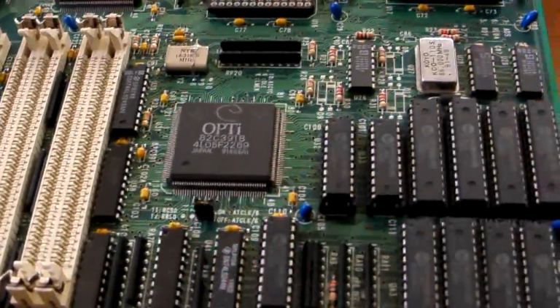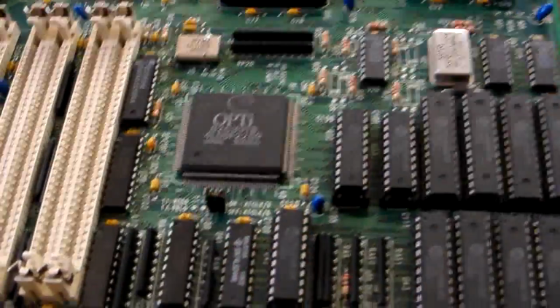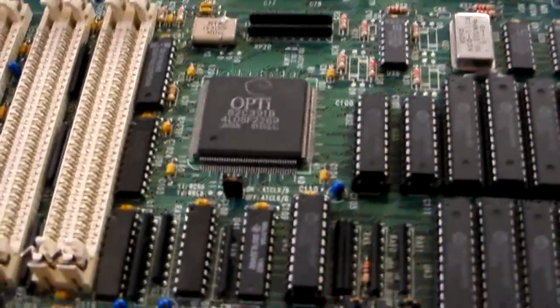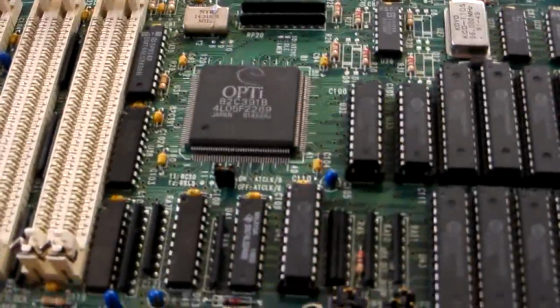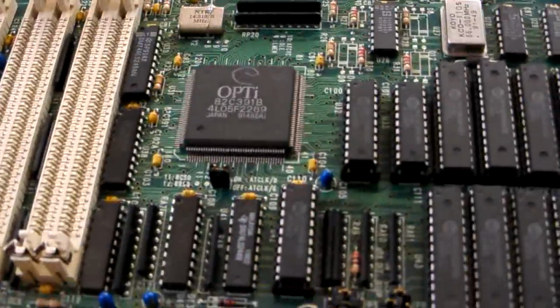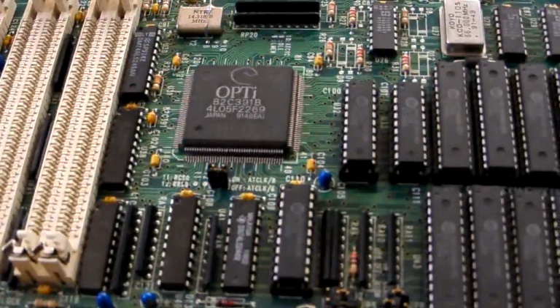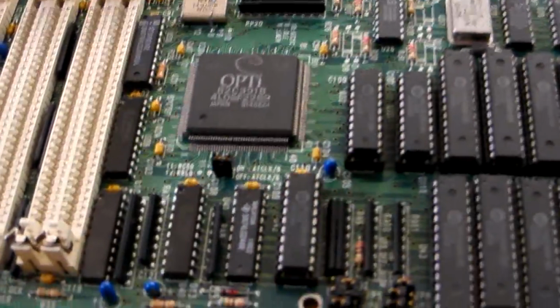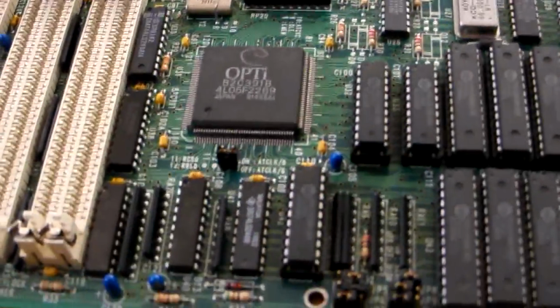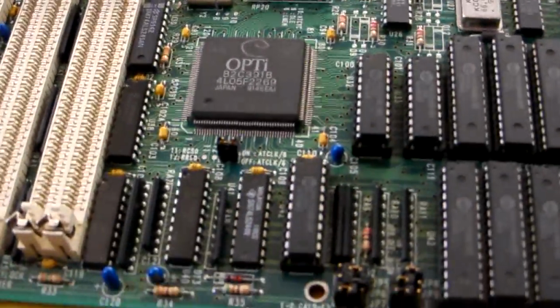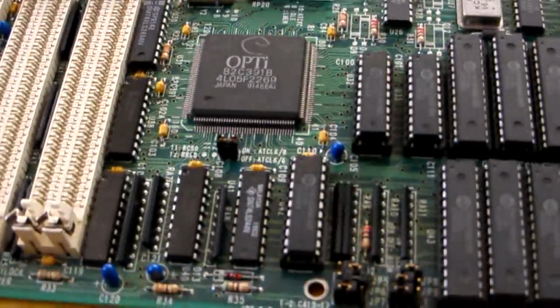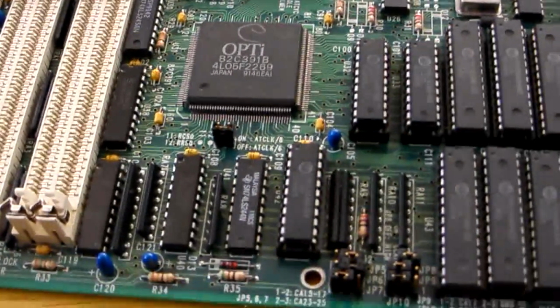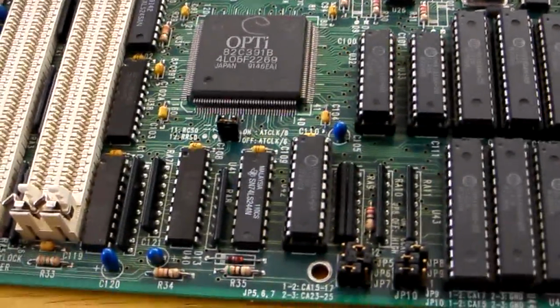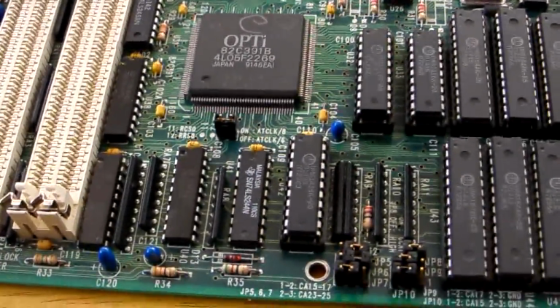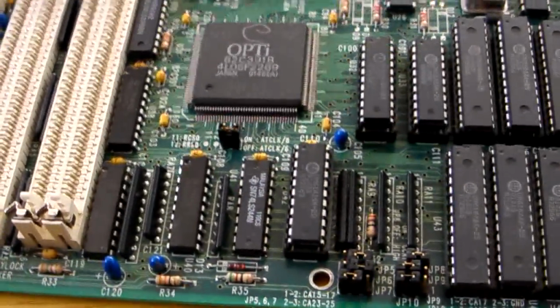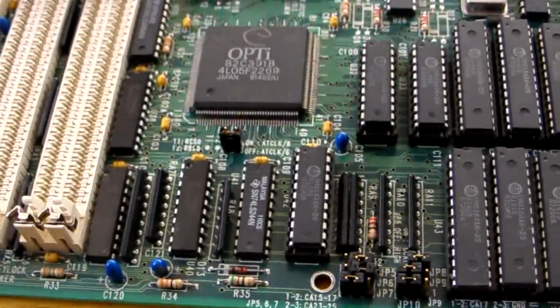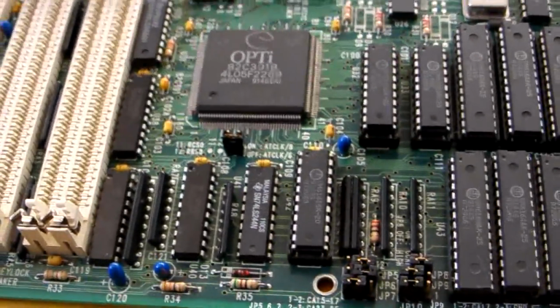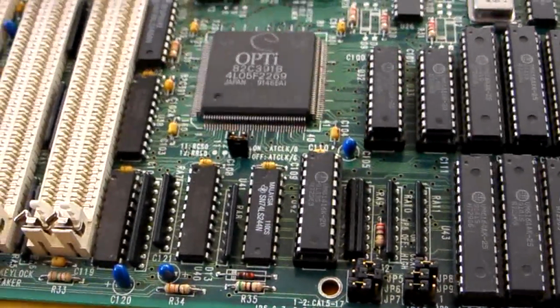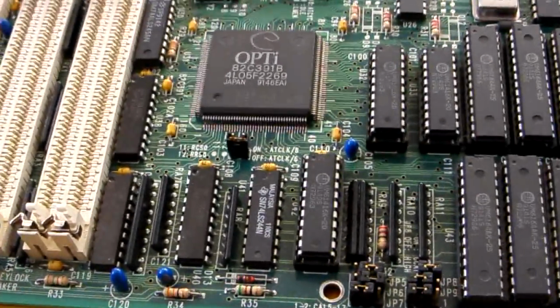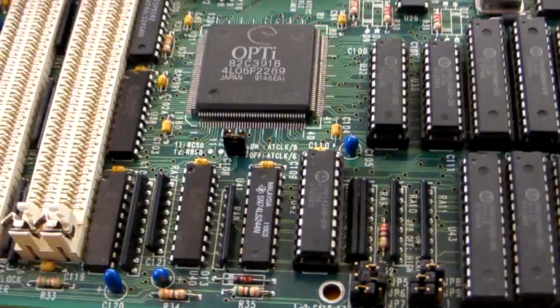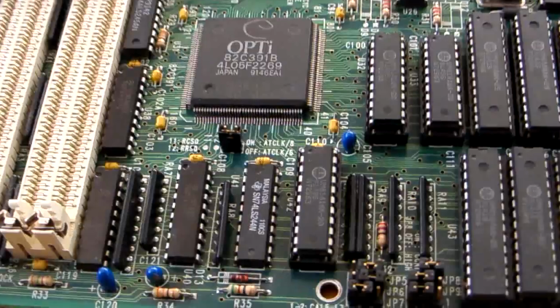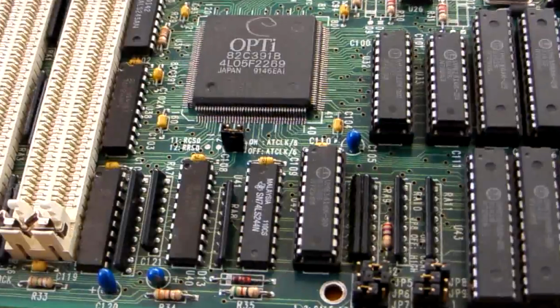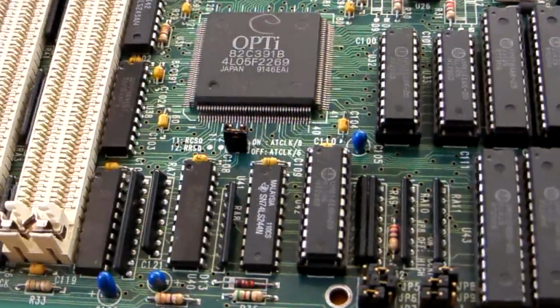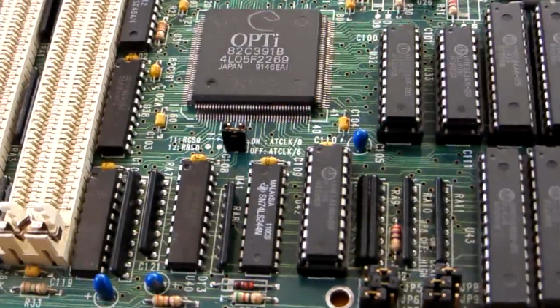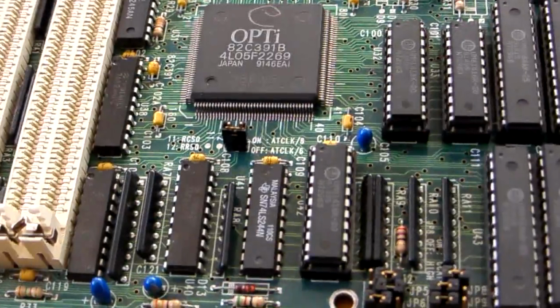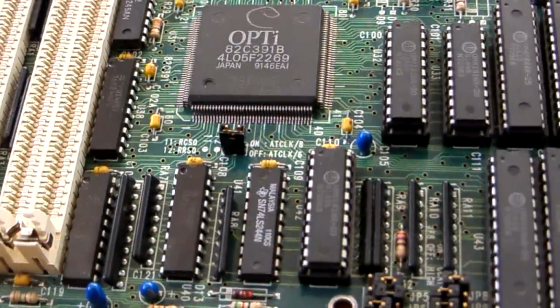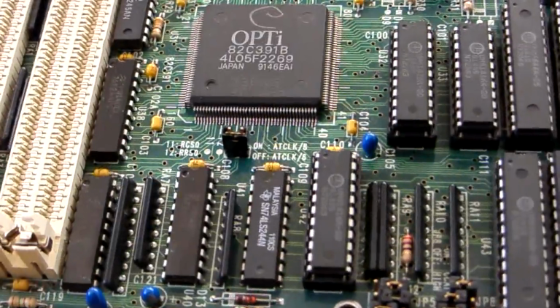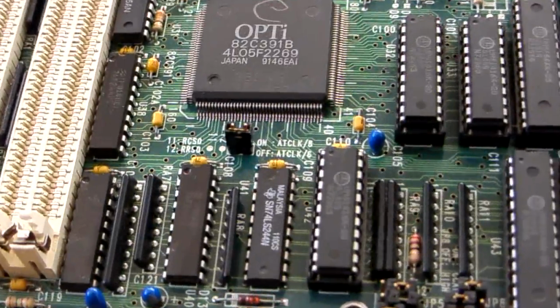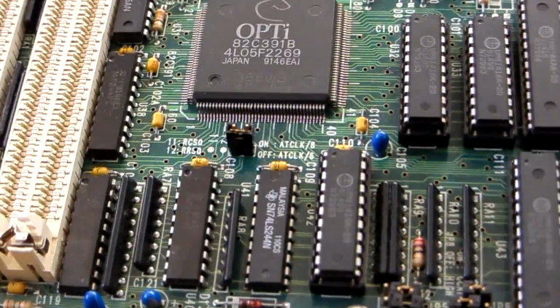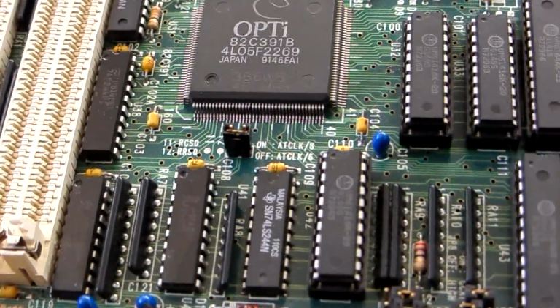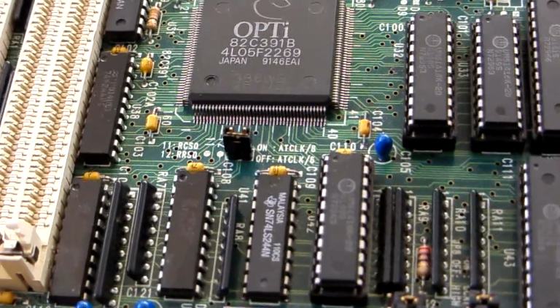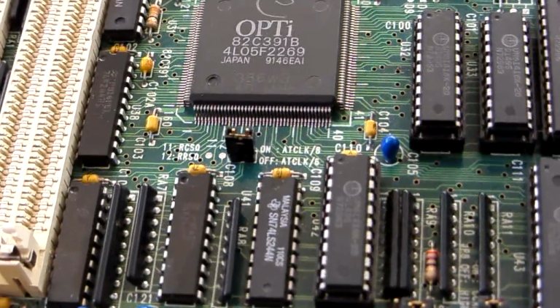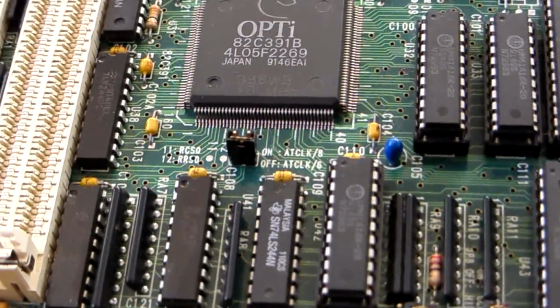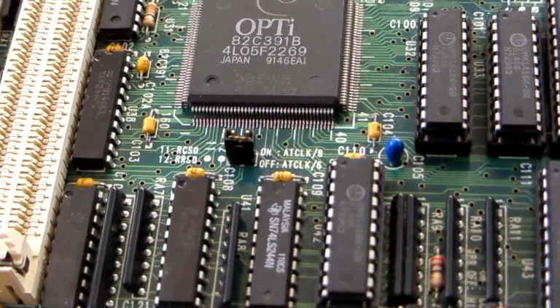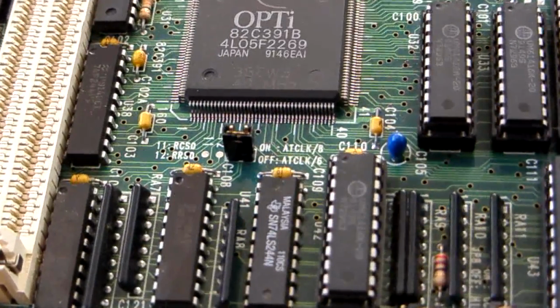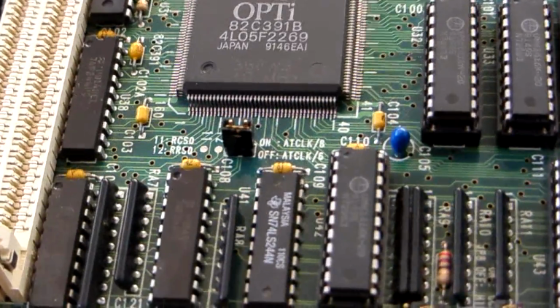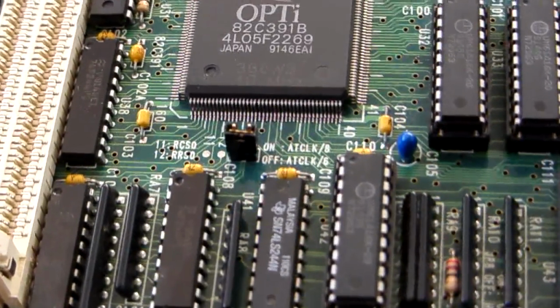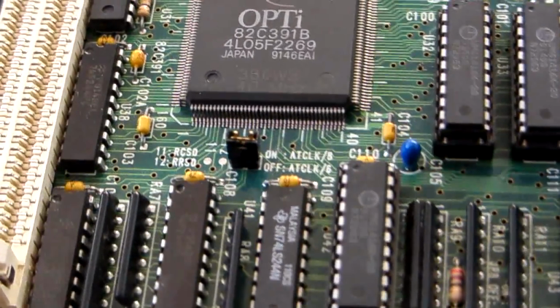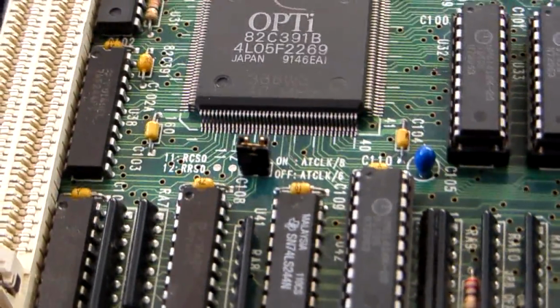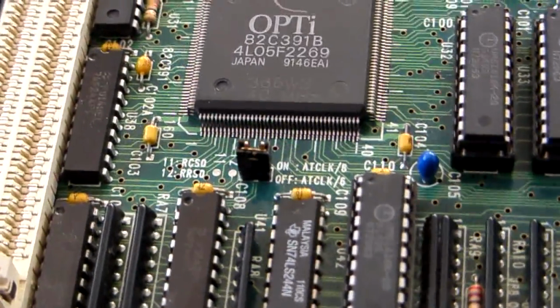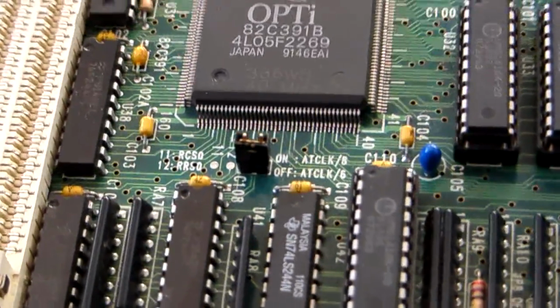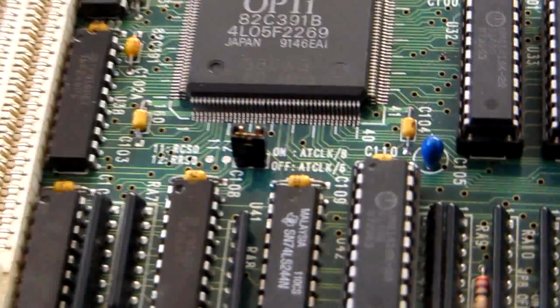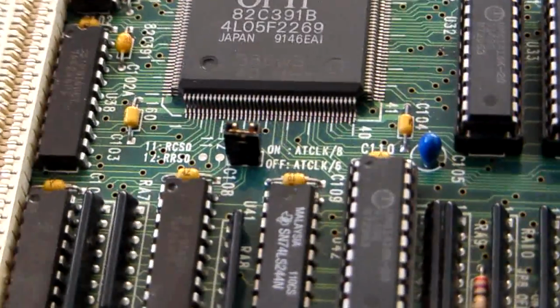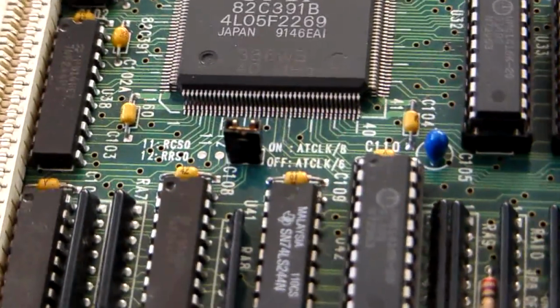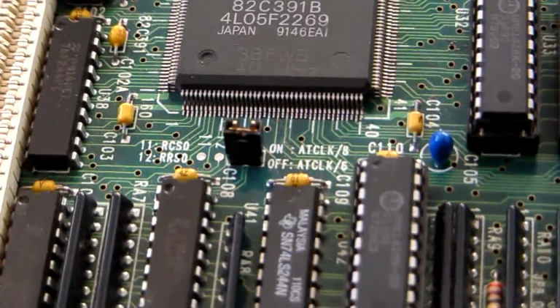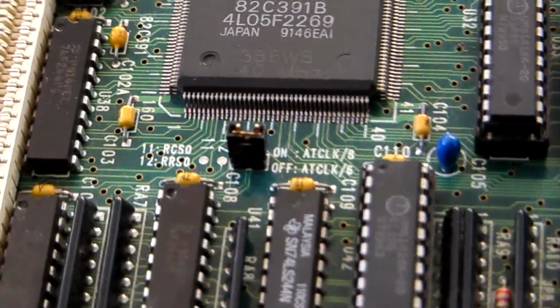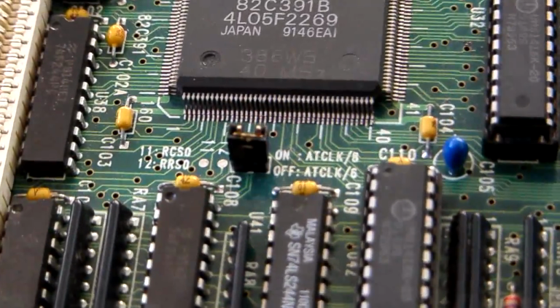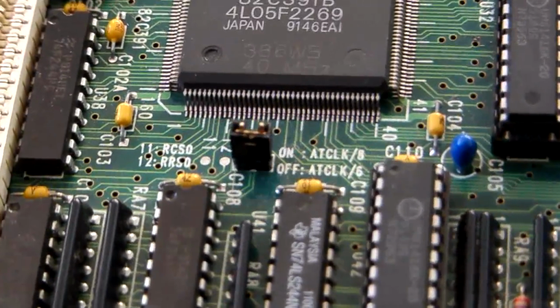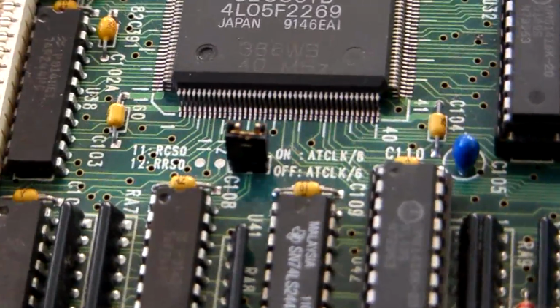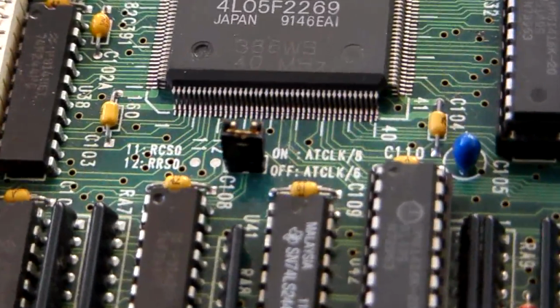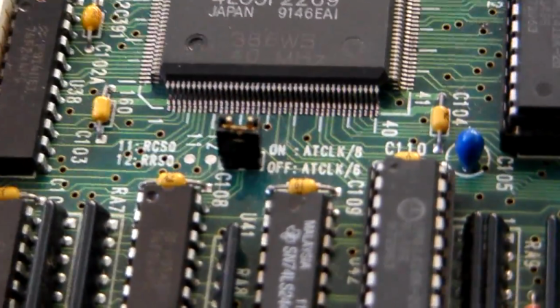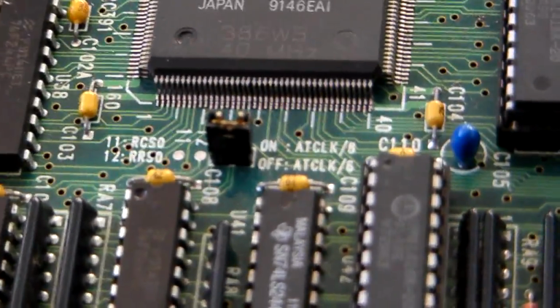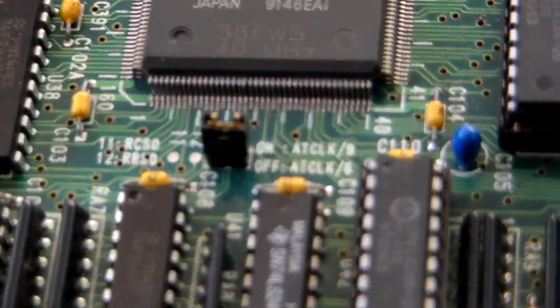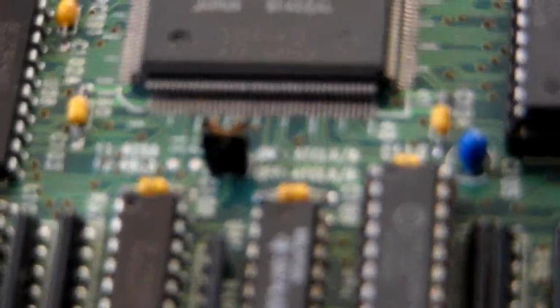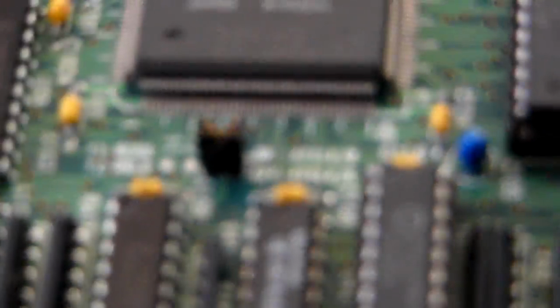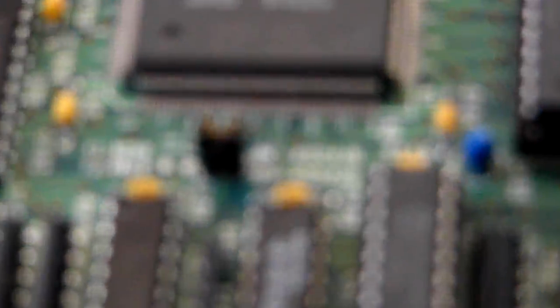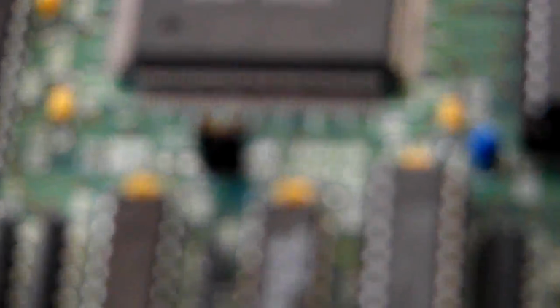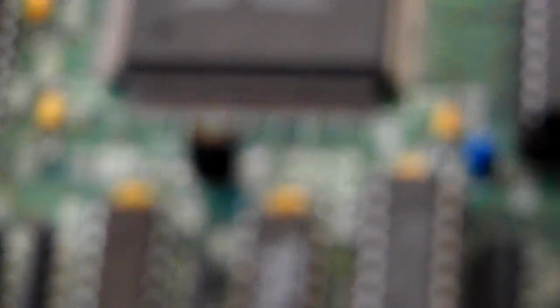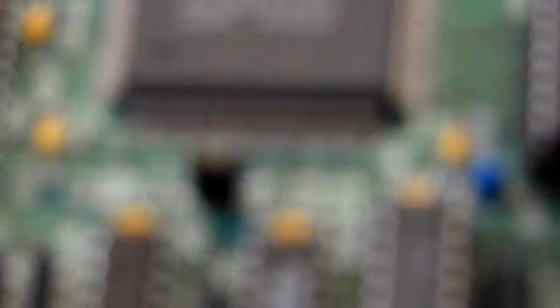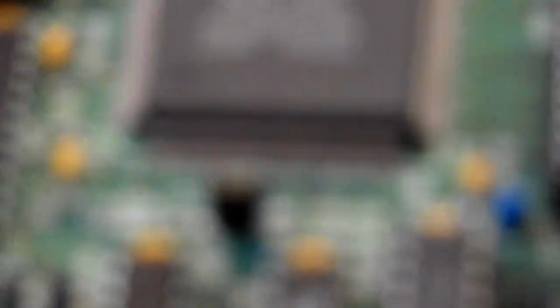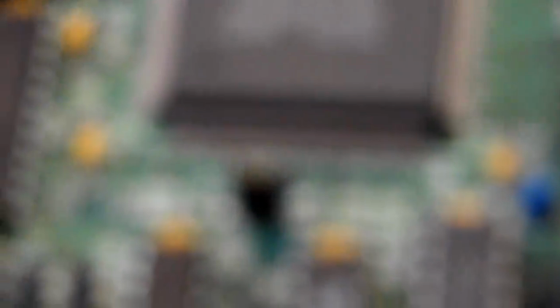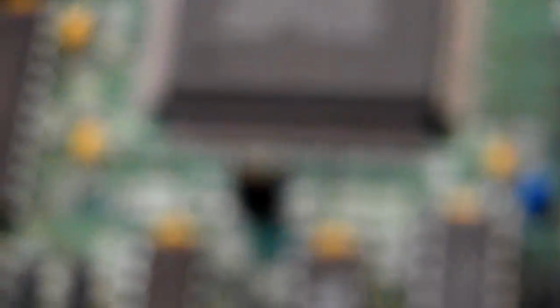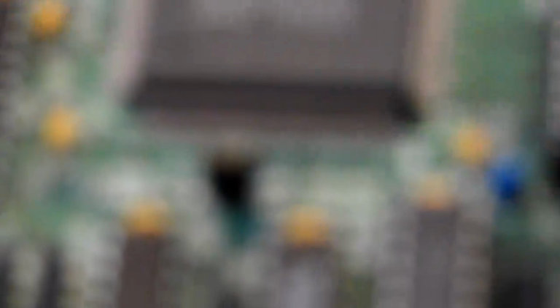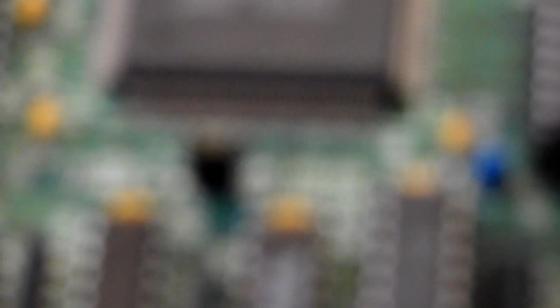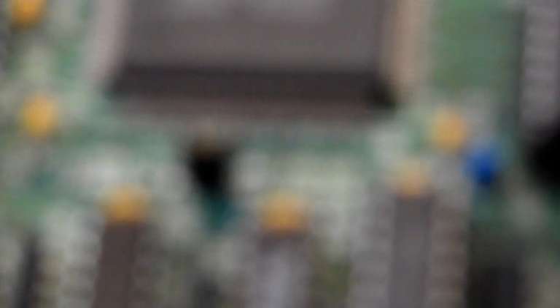I've actually run Command & Conquer on this motherboard, and what I did was I moved this little jumper here.